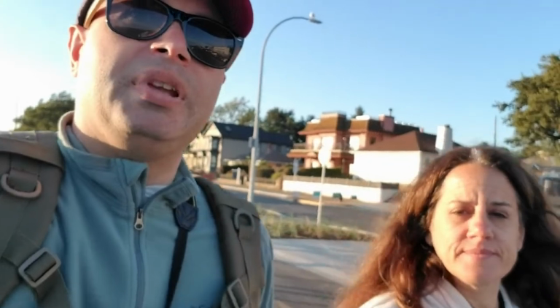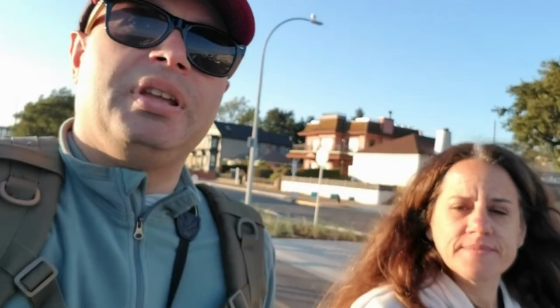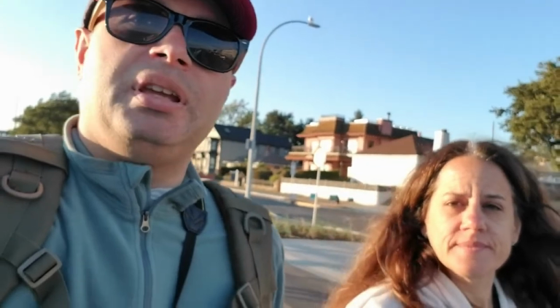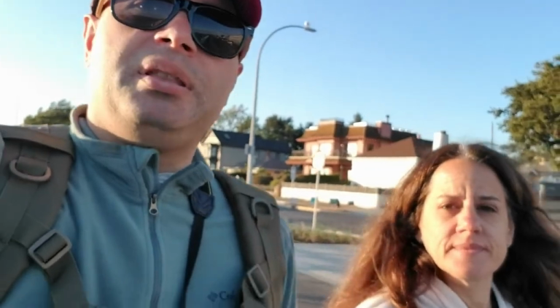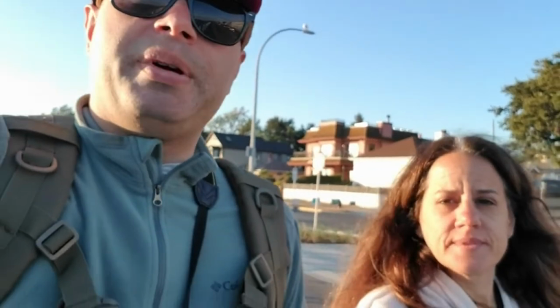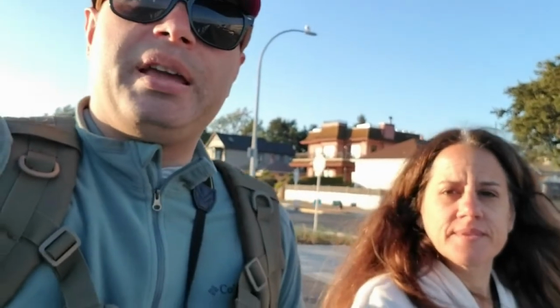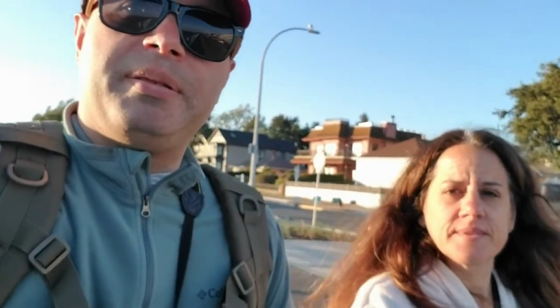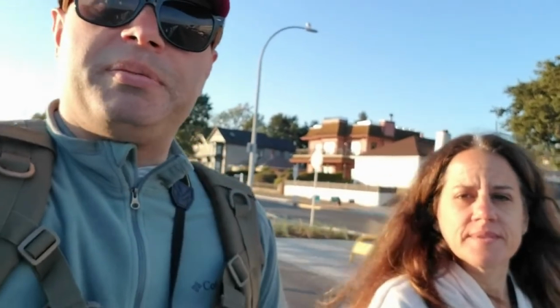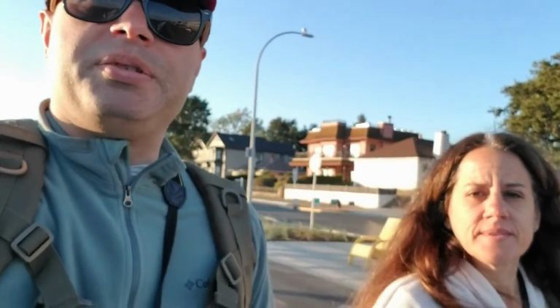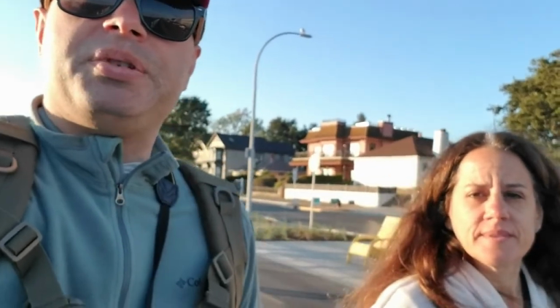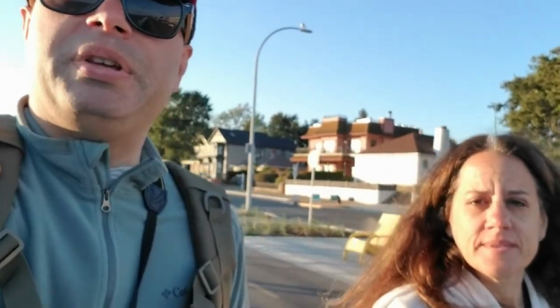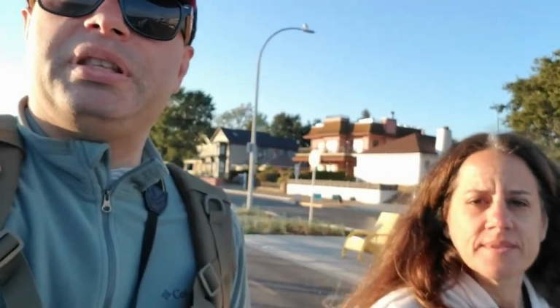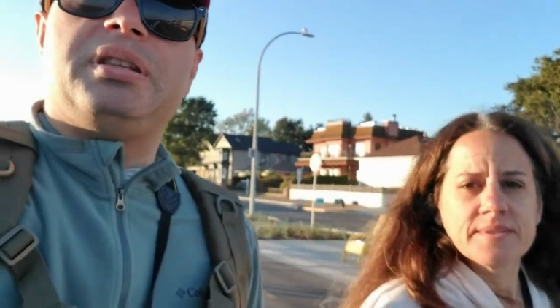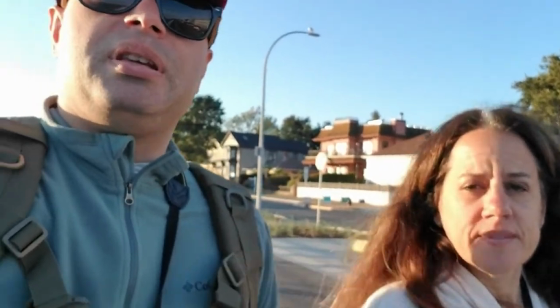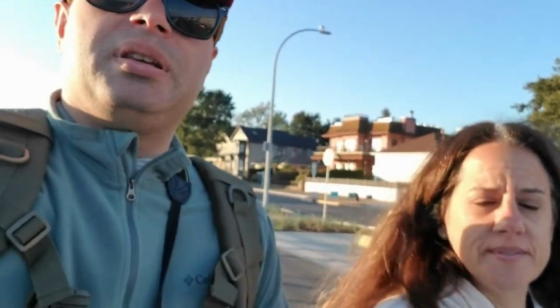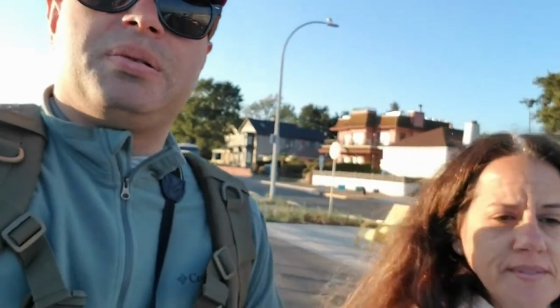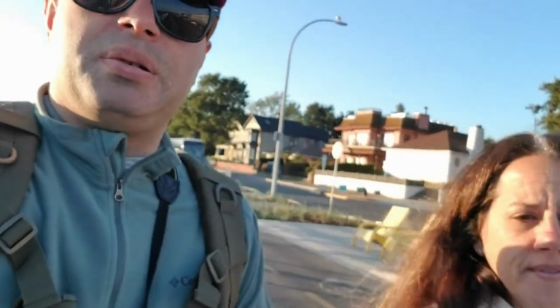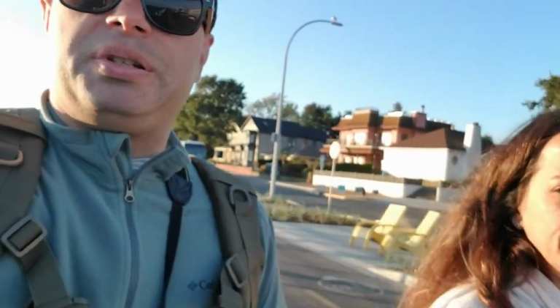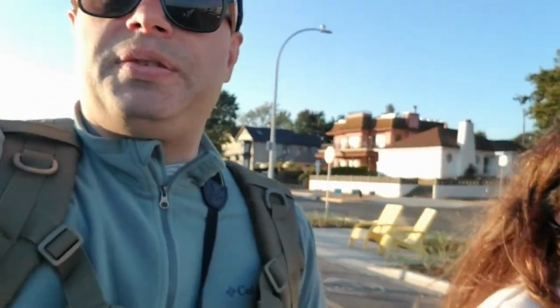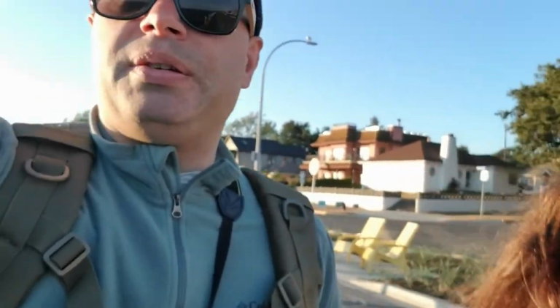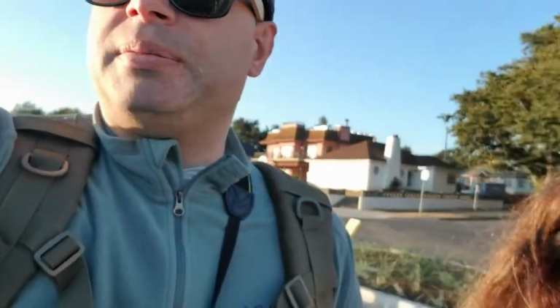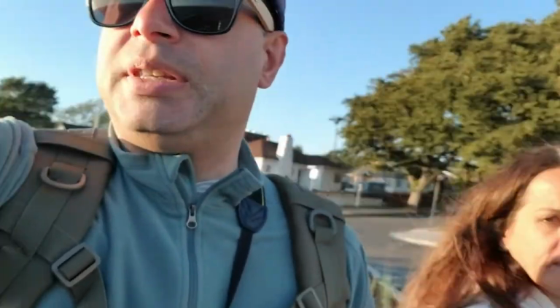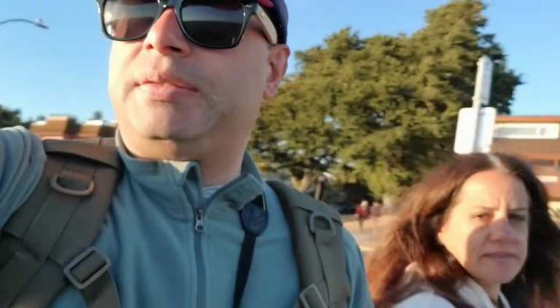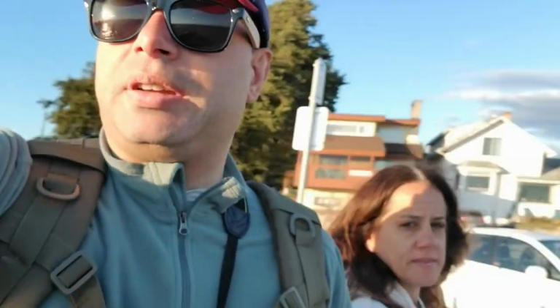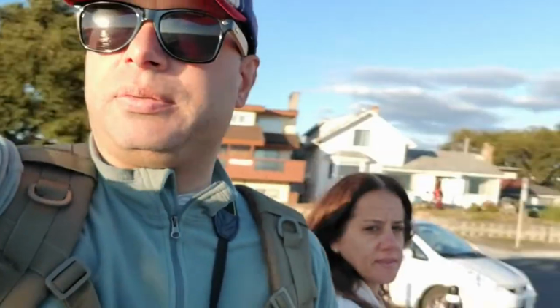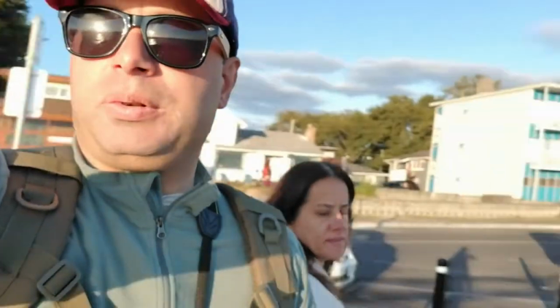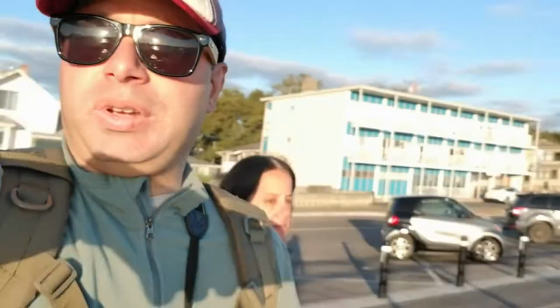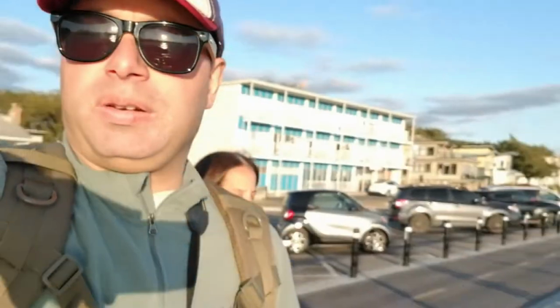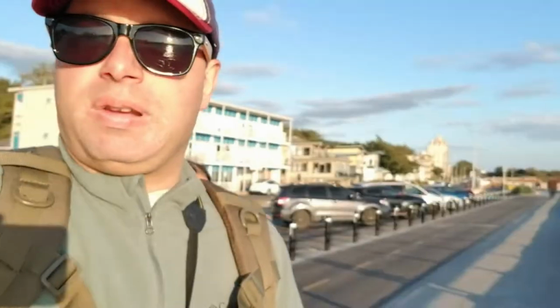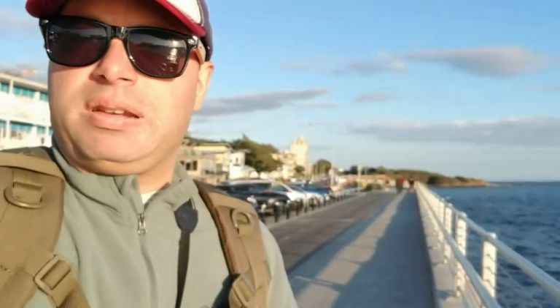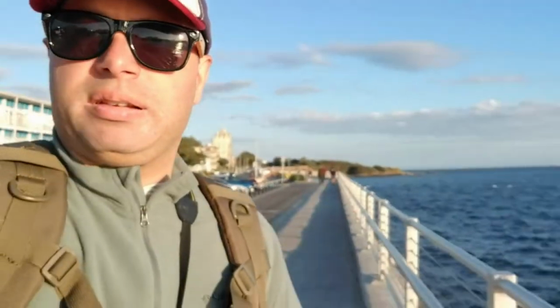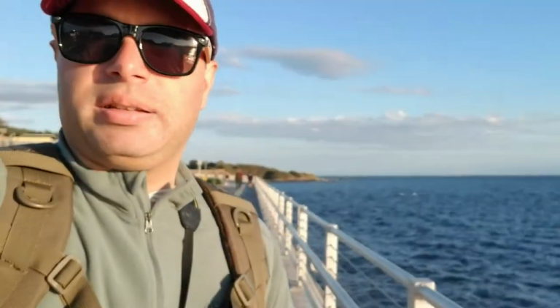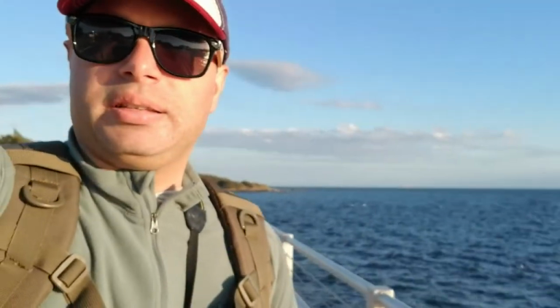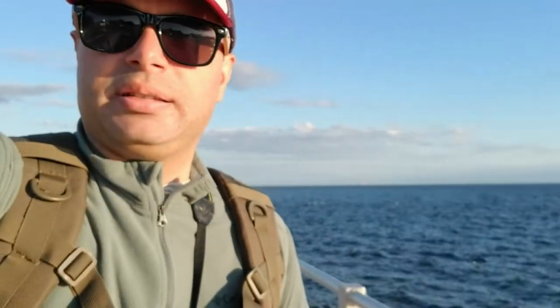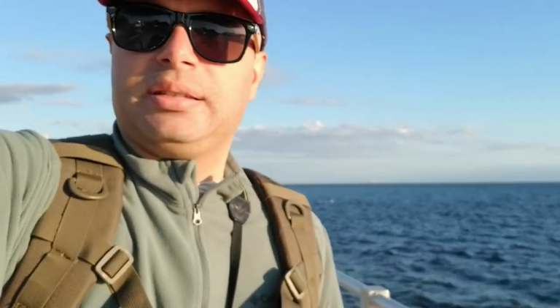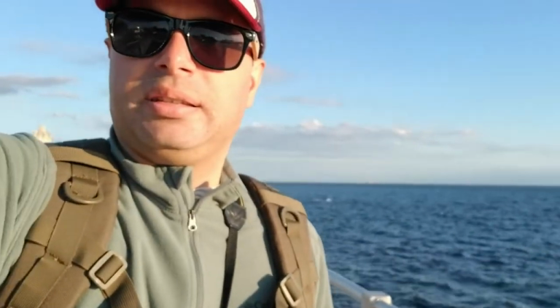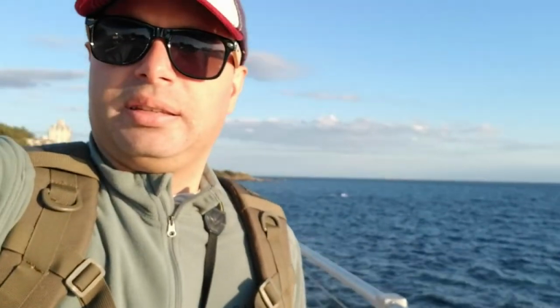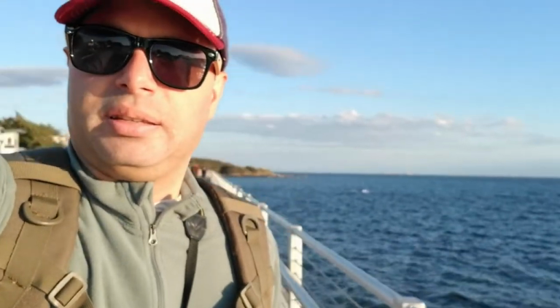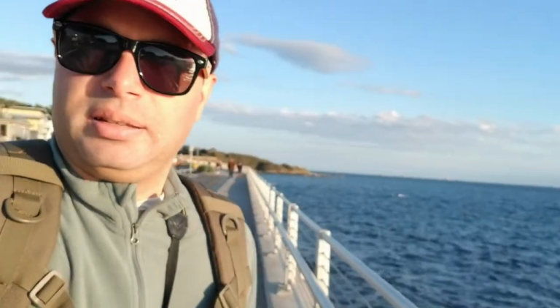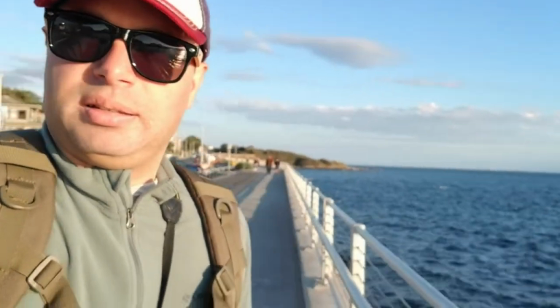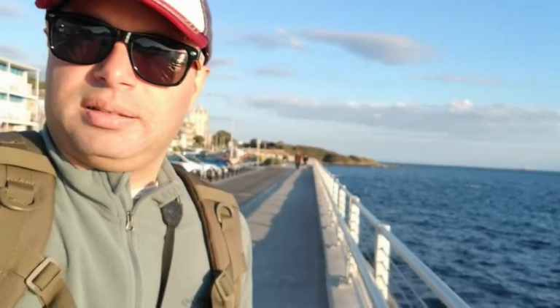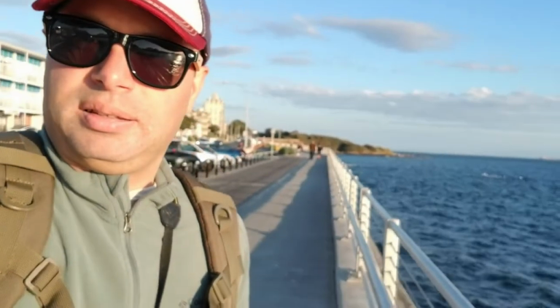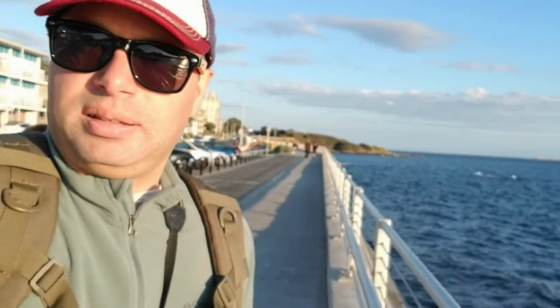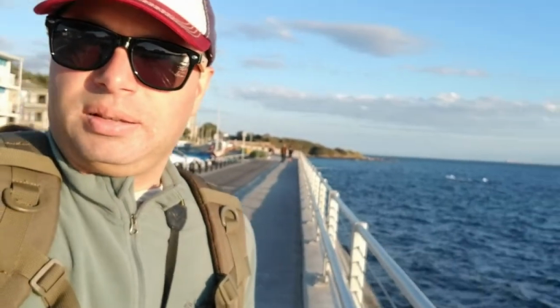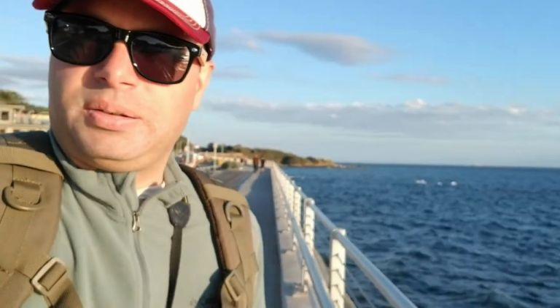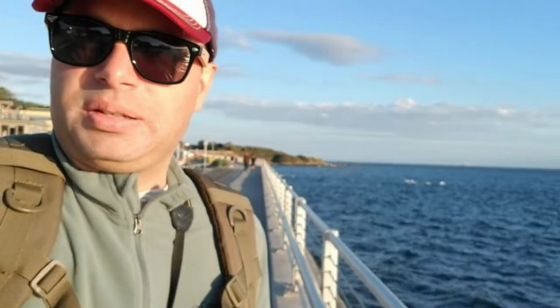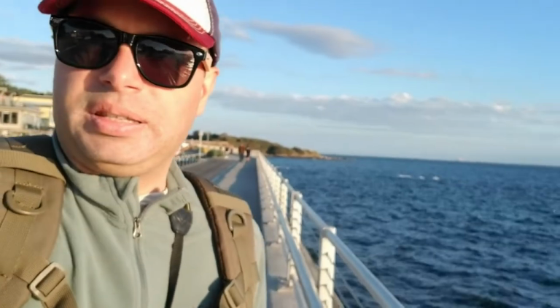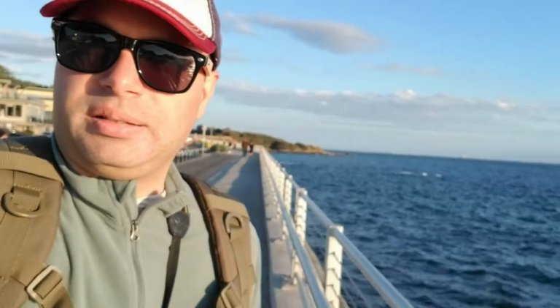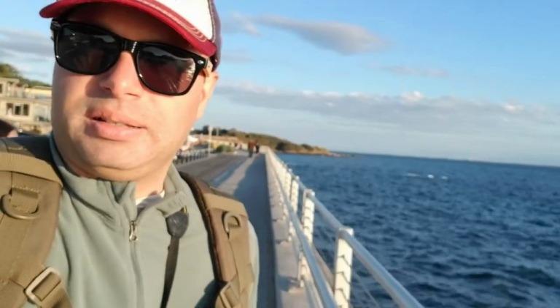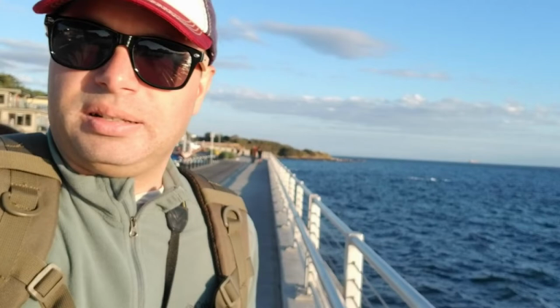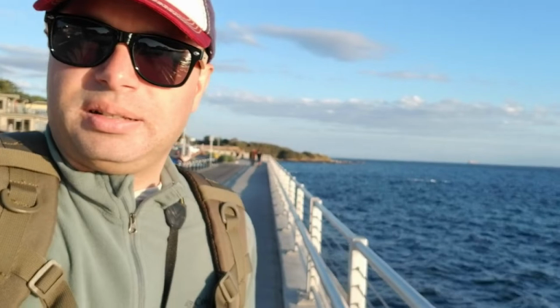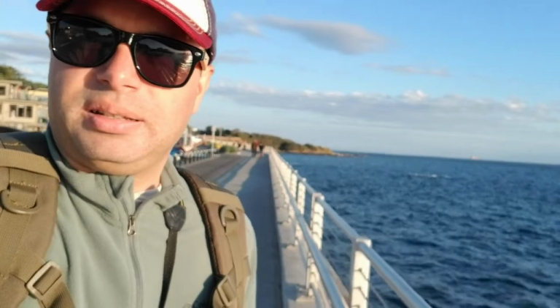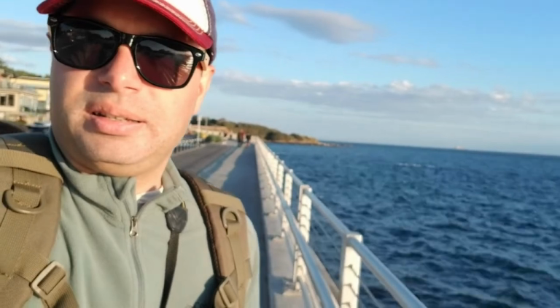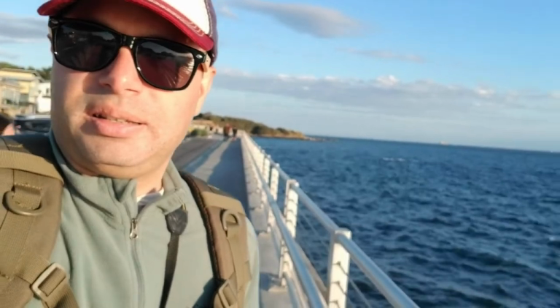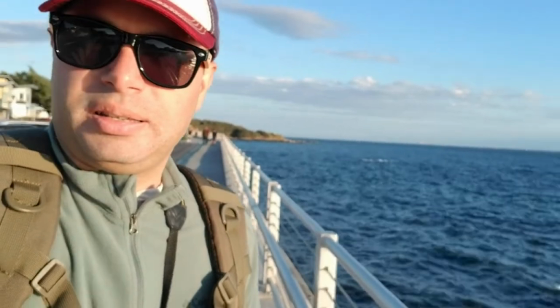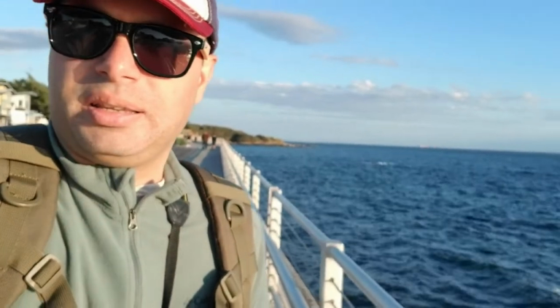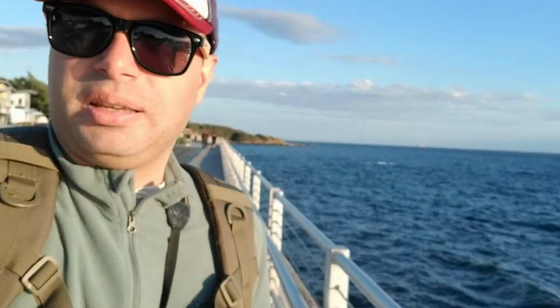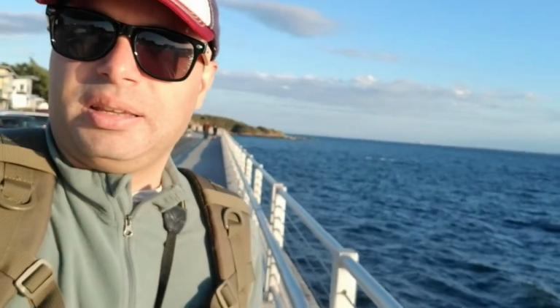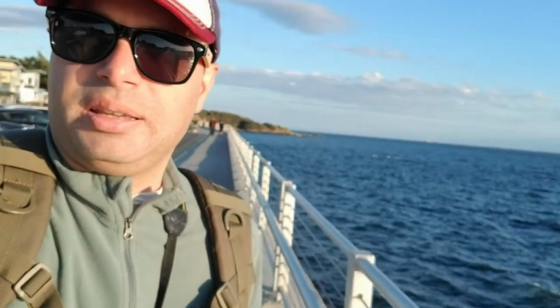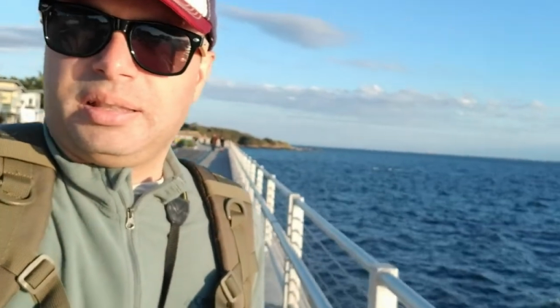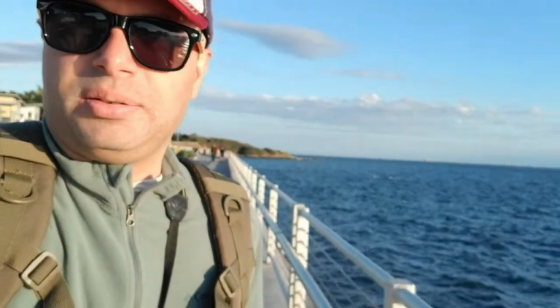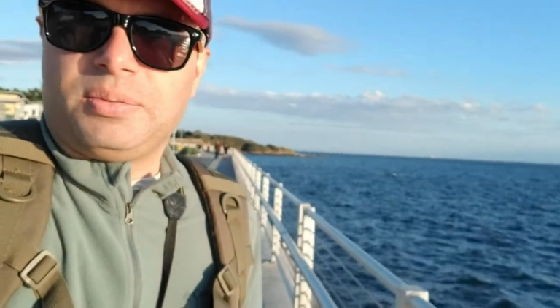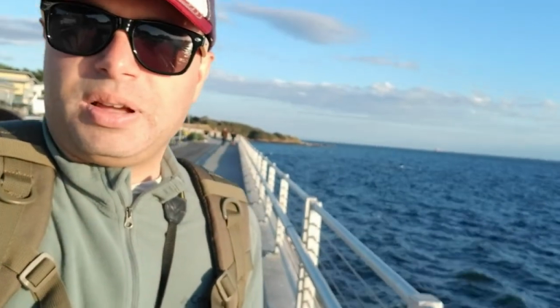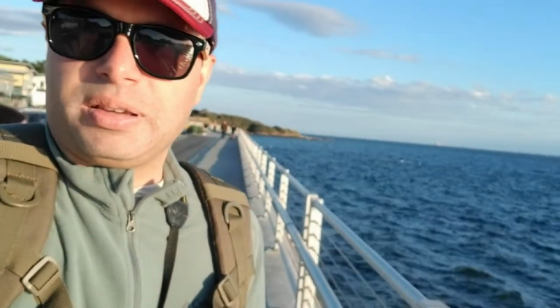Either way, we're enjoying this gorgeous view. Let's see if I can rotate around here — gorgeous little walk.